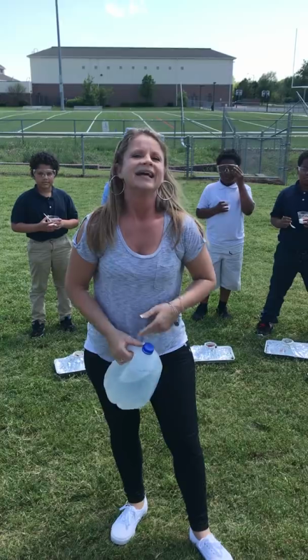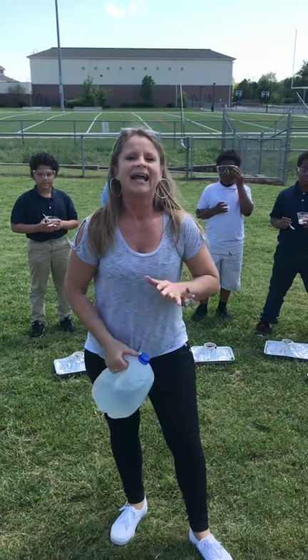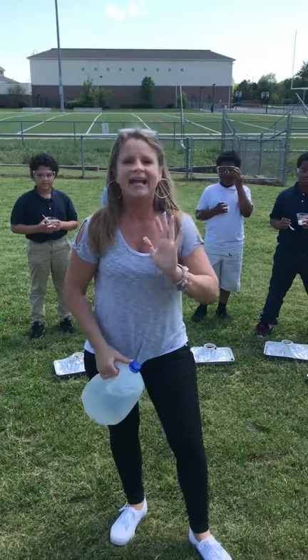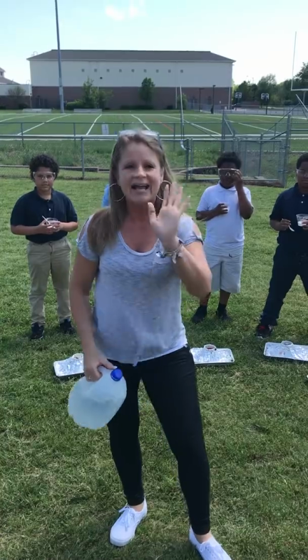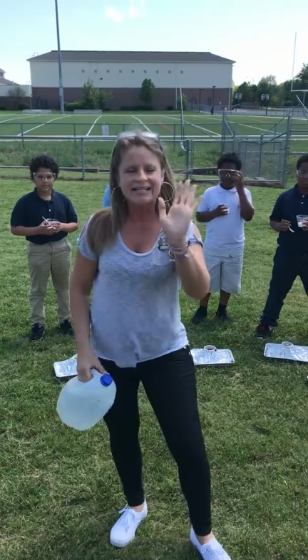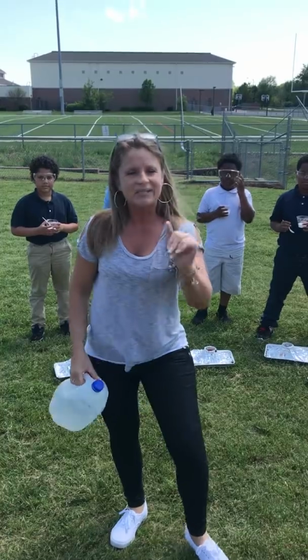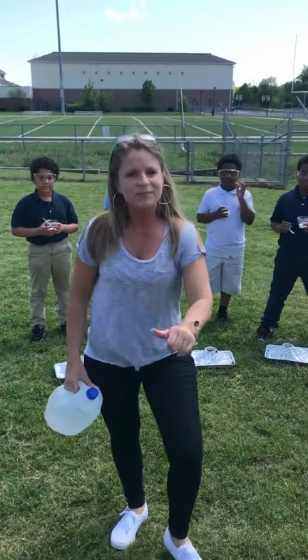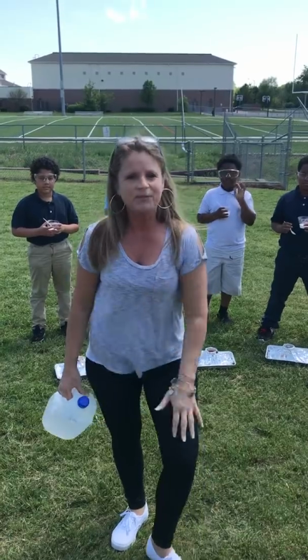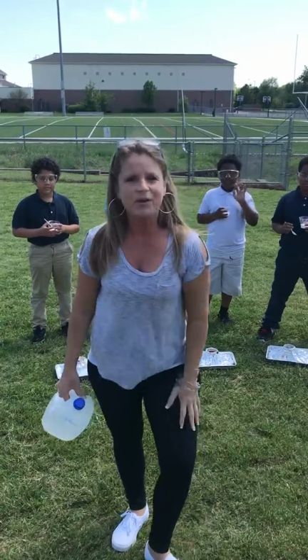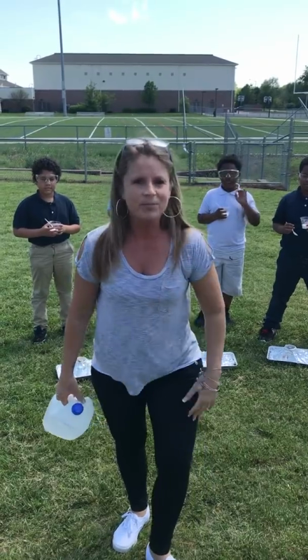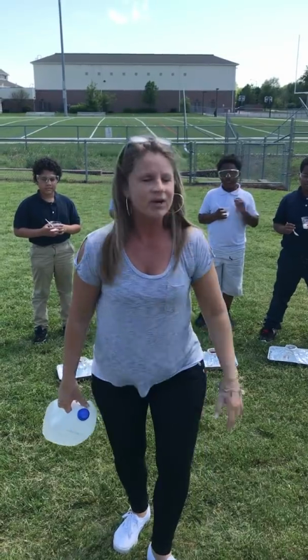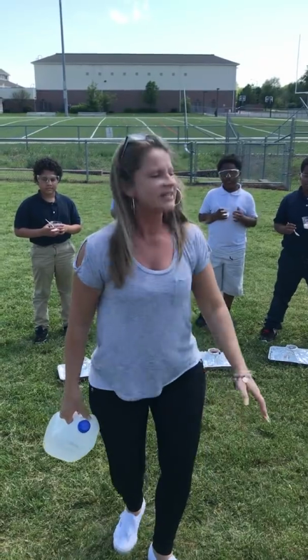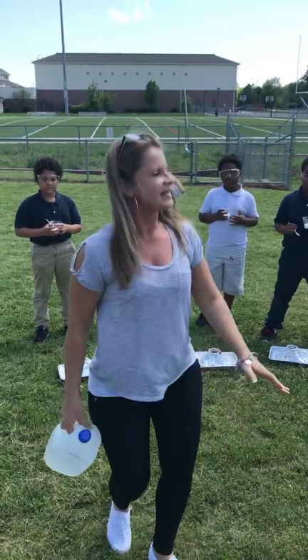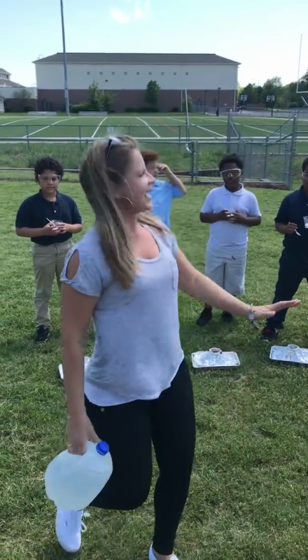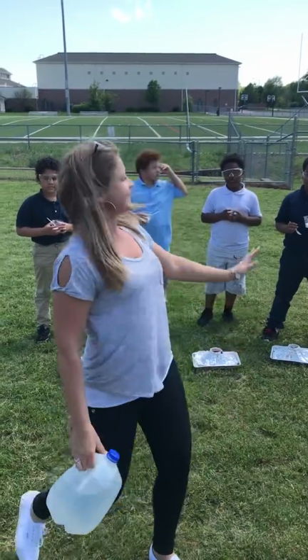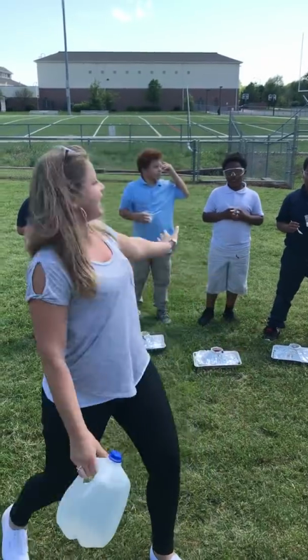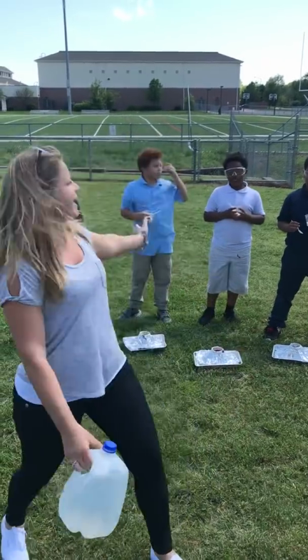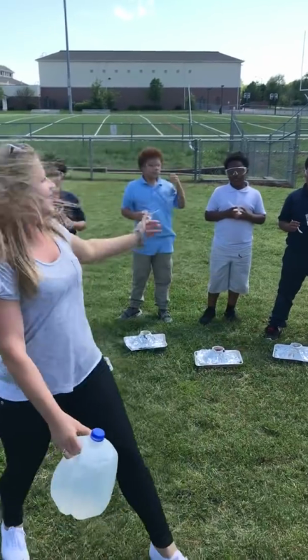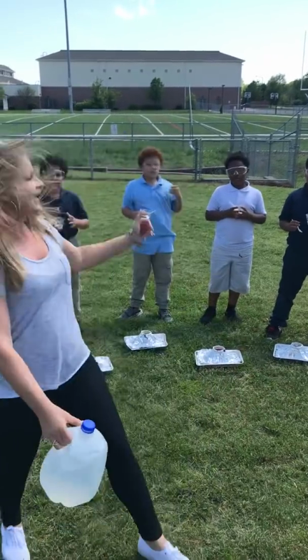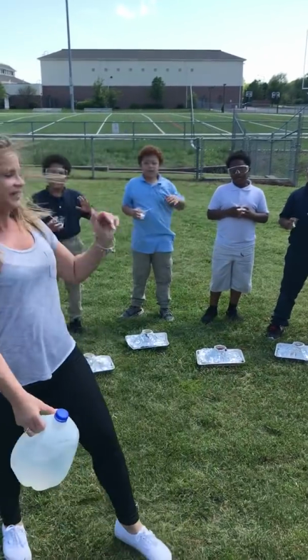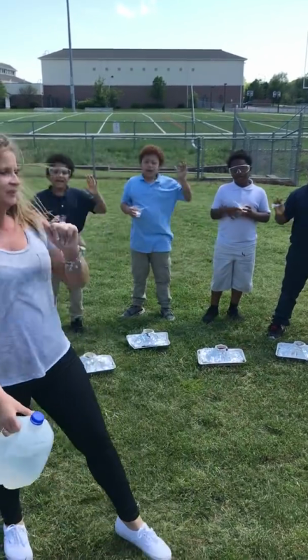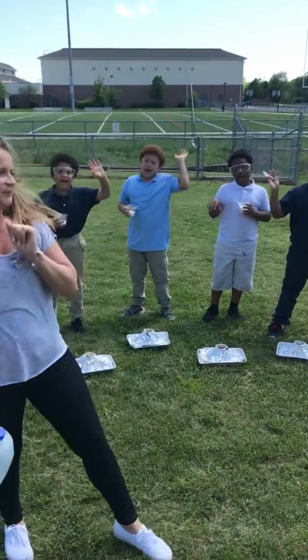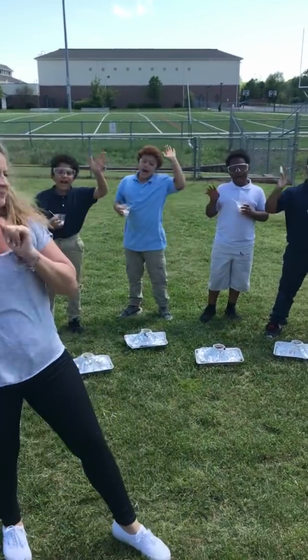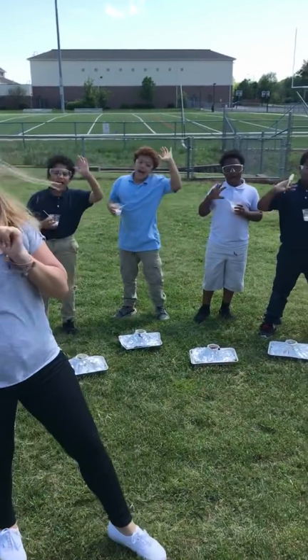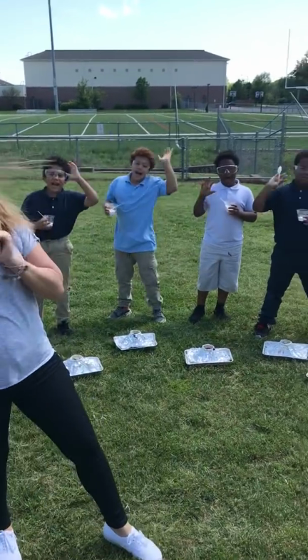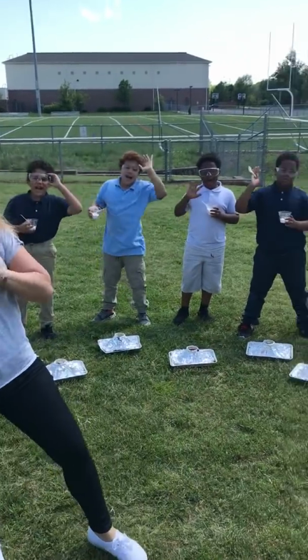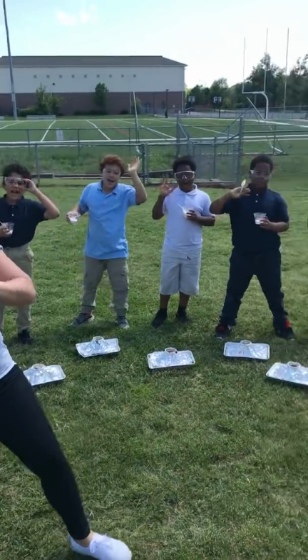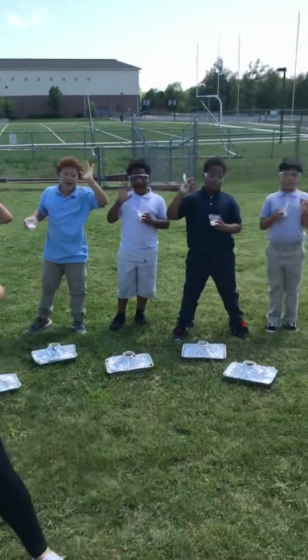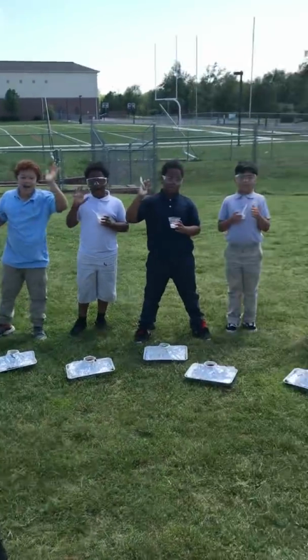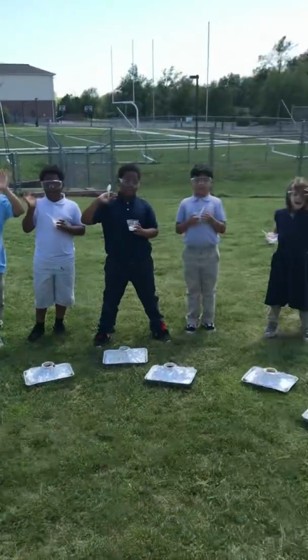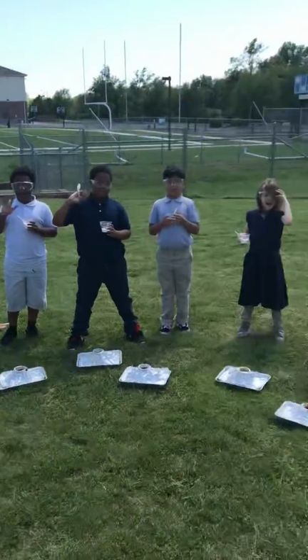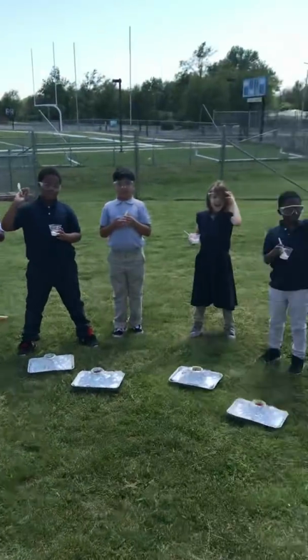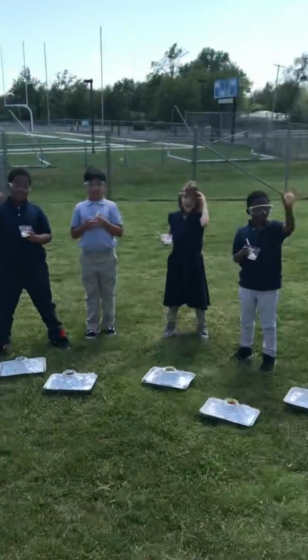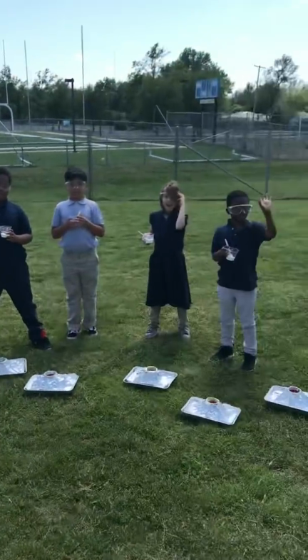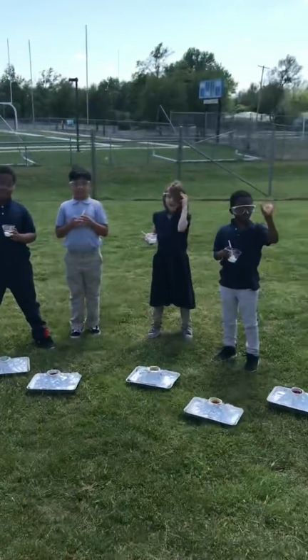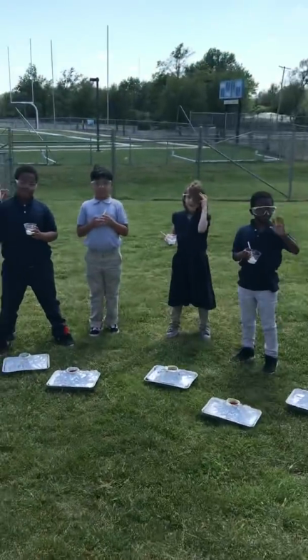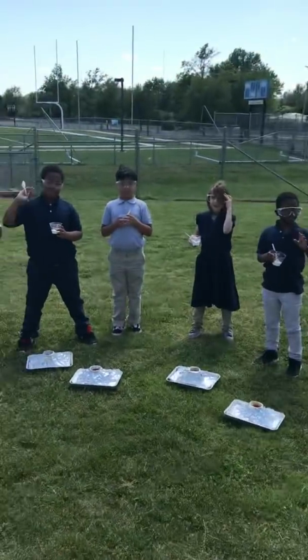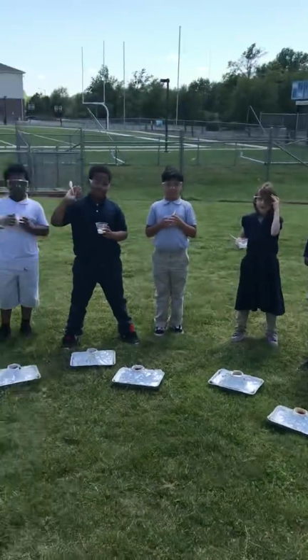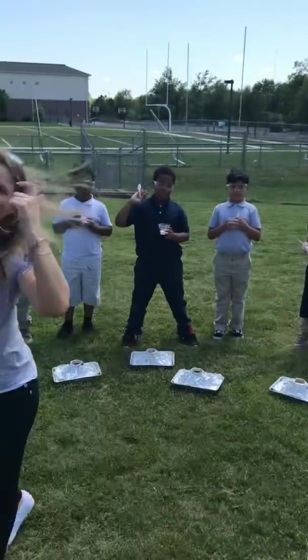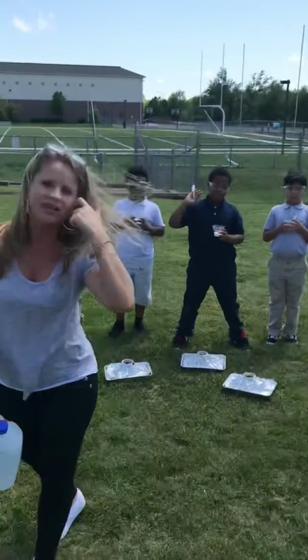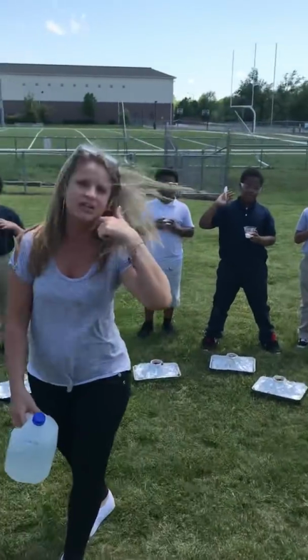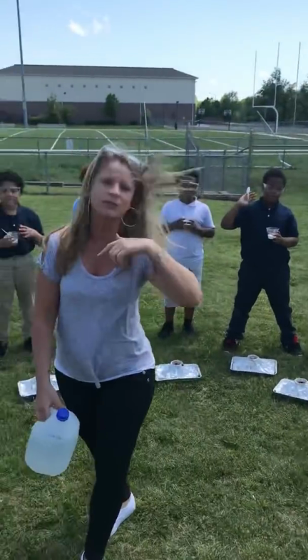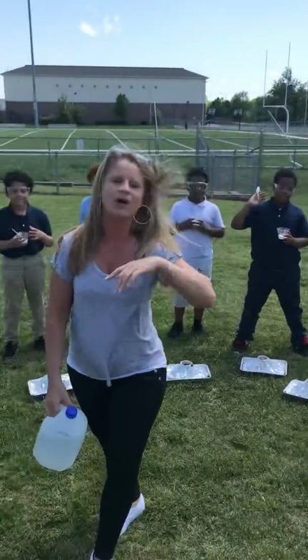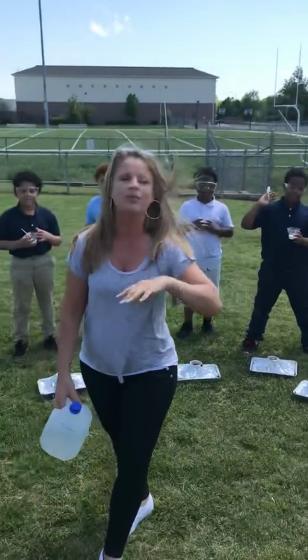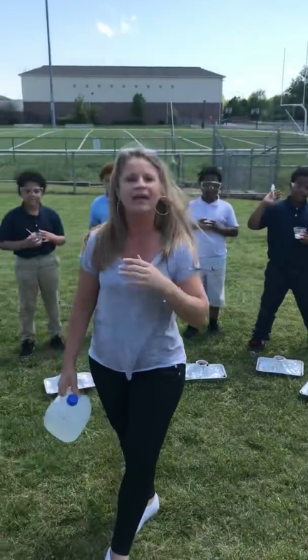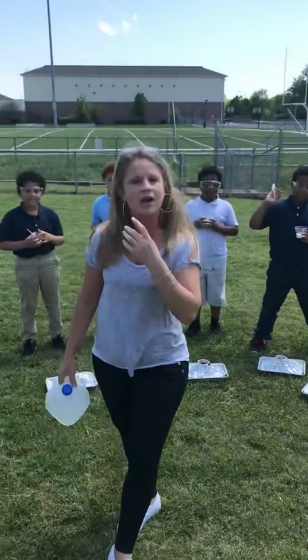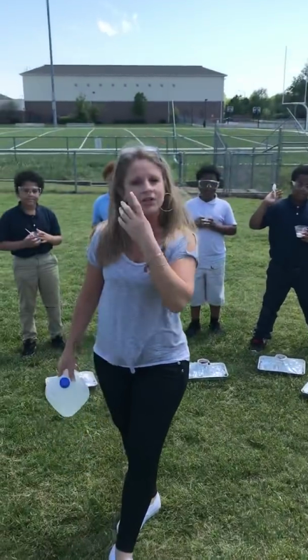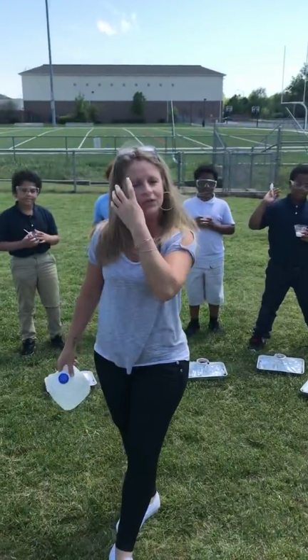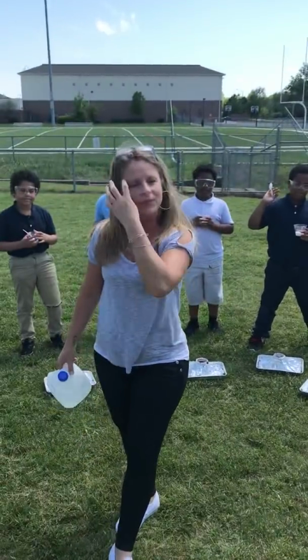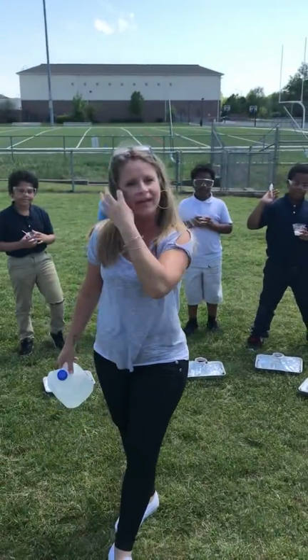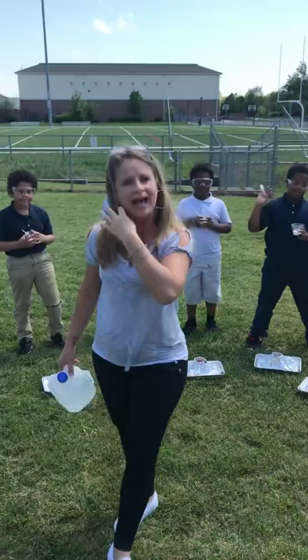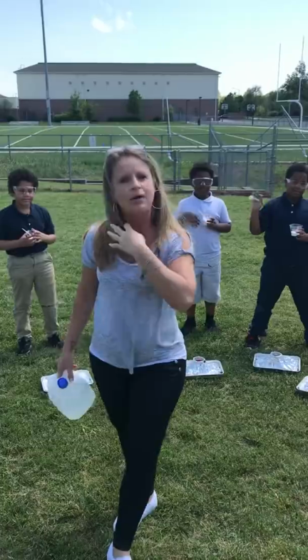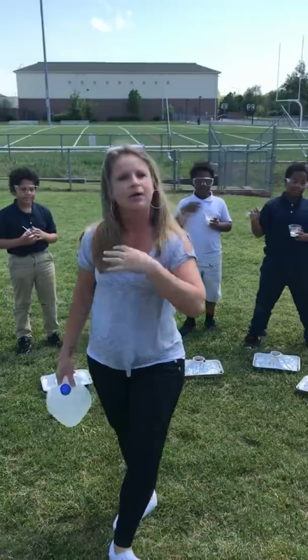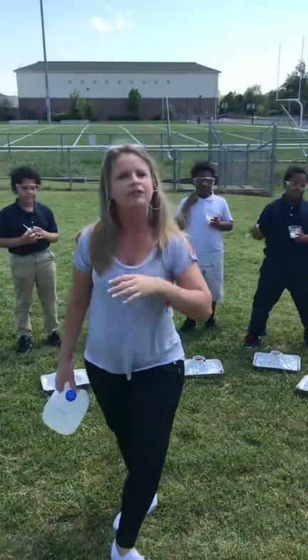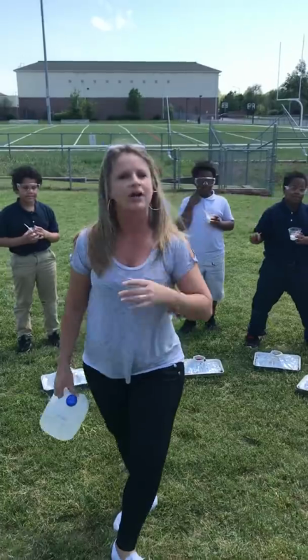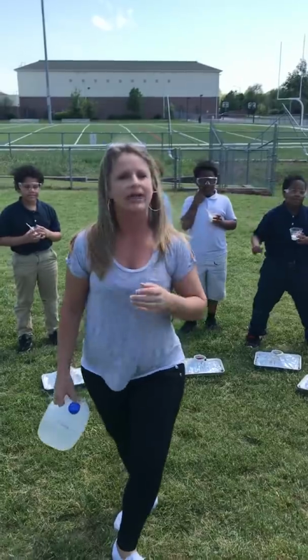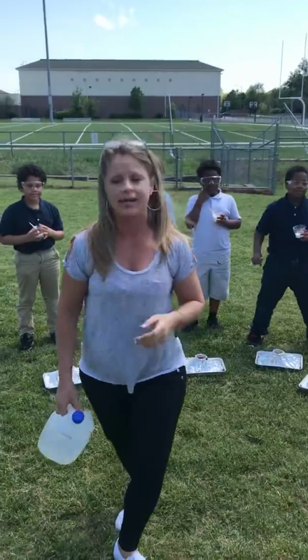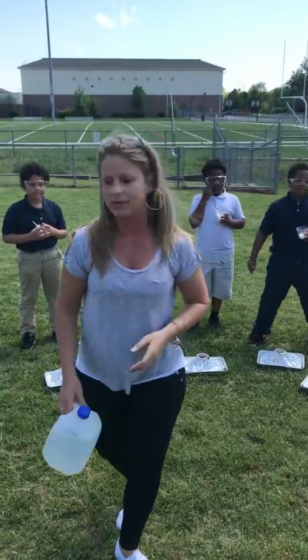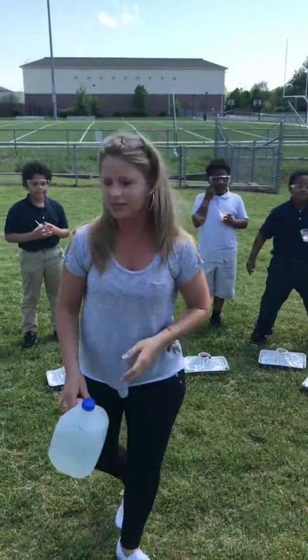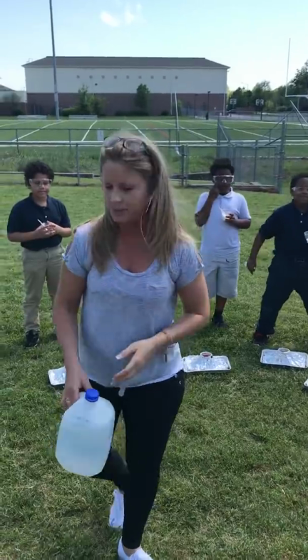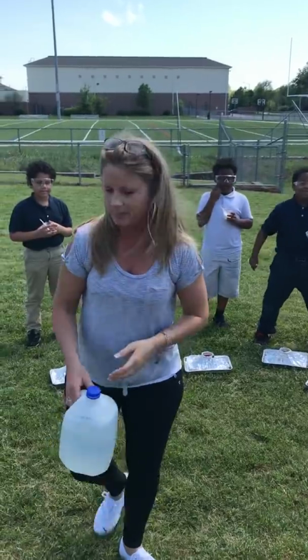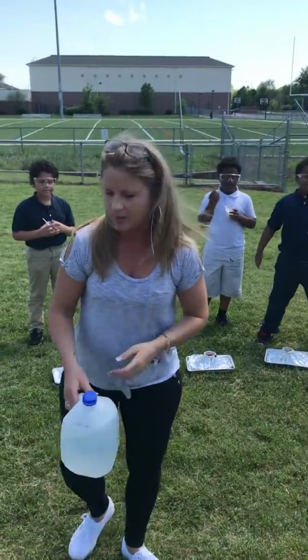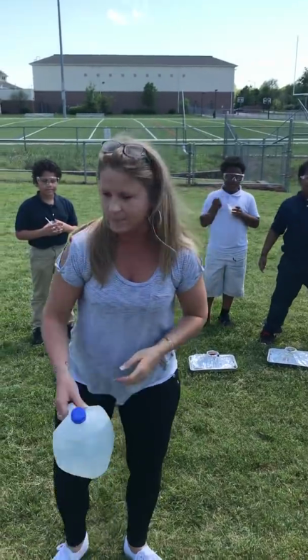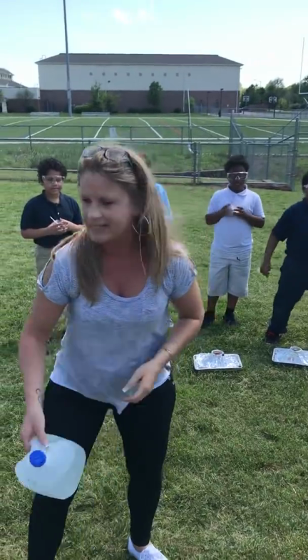Hey guys, it's Ms. Wallenborg's class. Say hi! Hi! I have some friends over there as well. We are doing our volcano experiment.